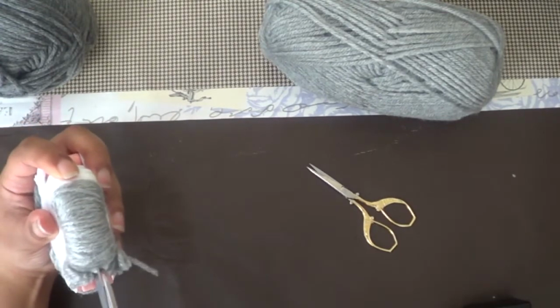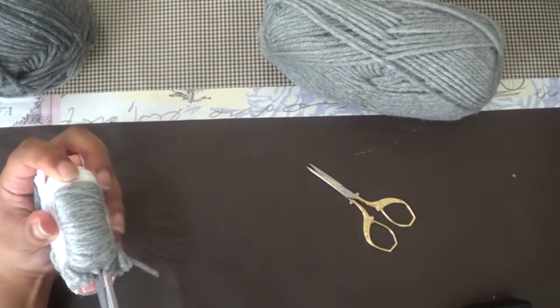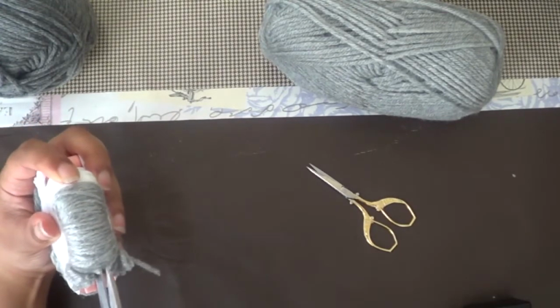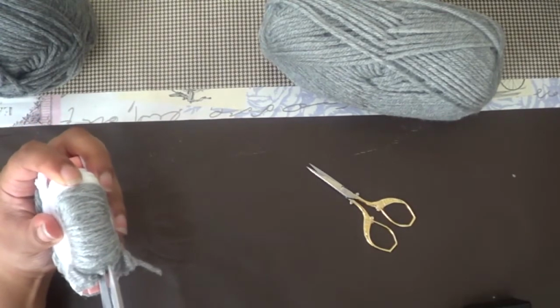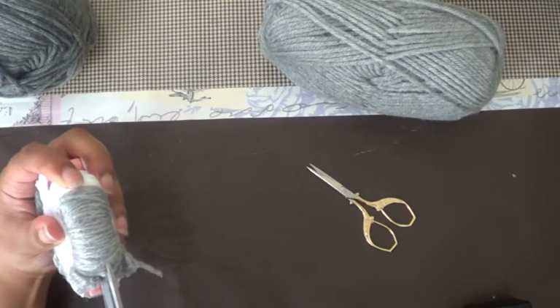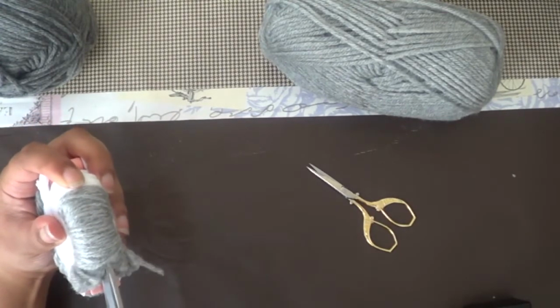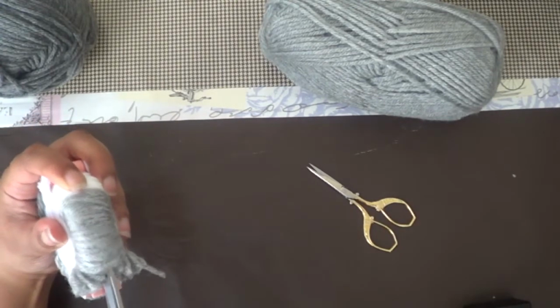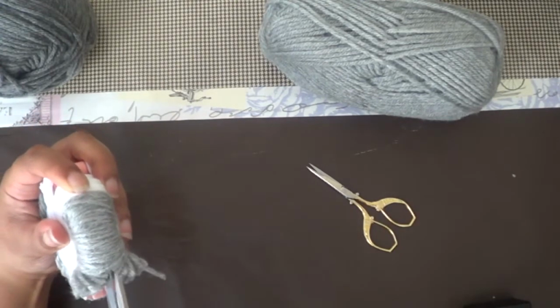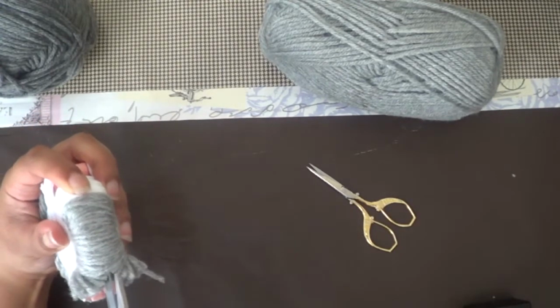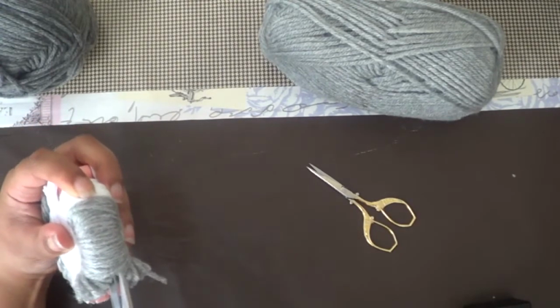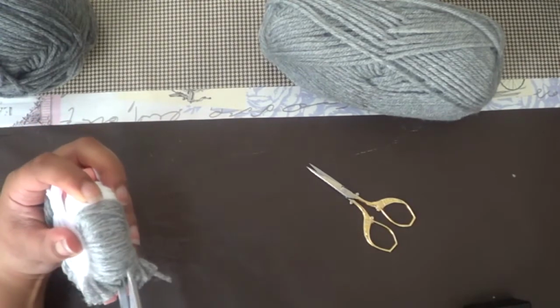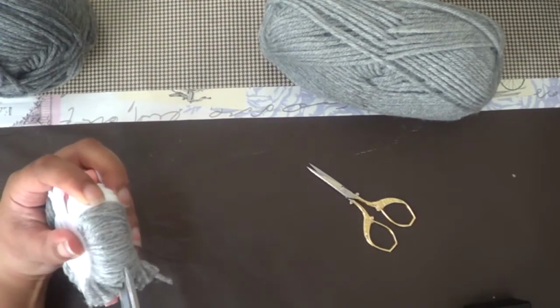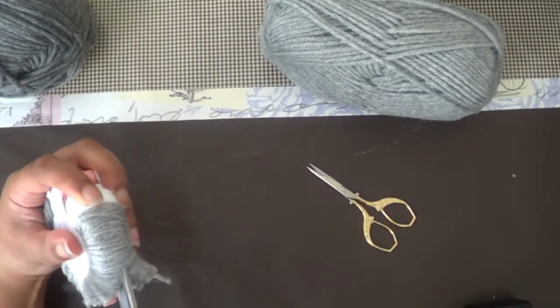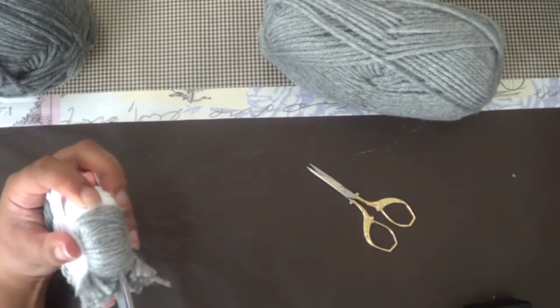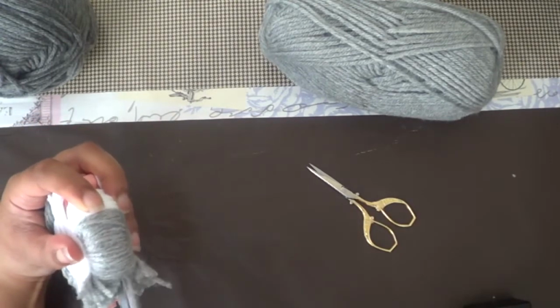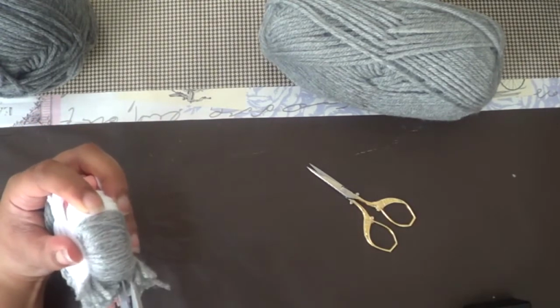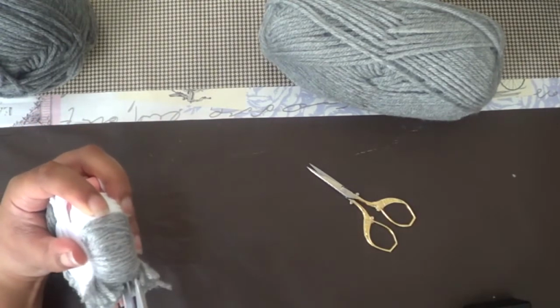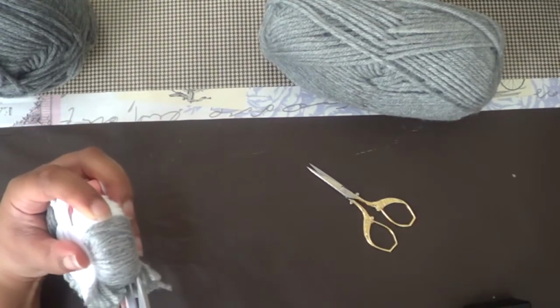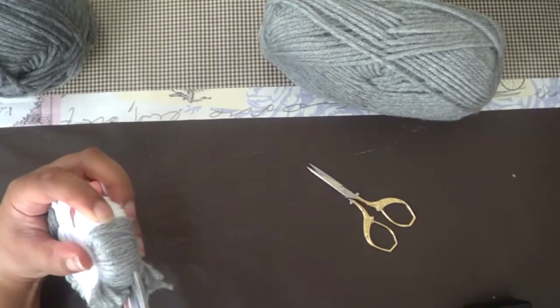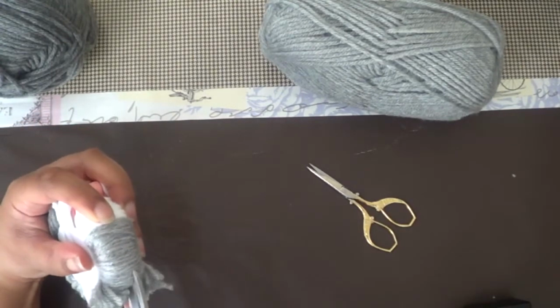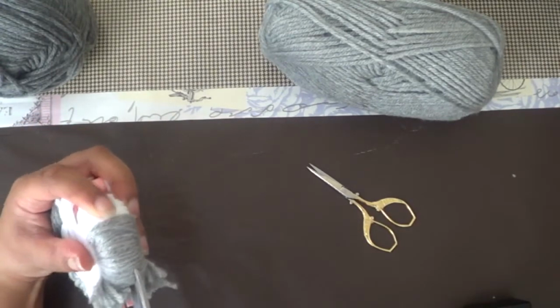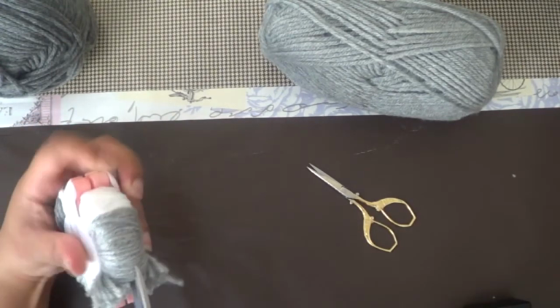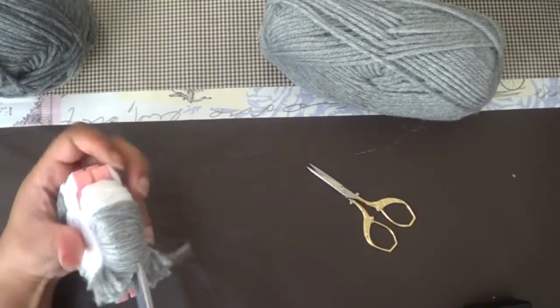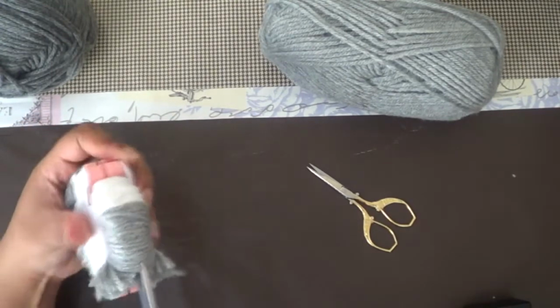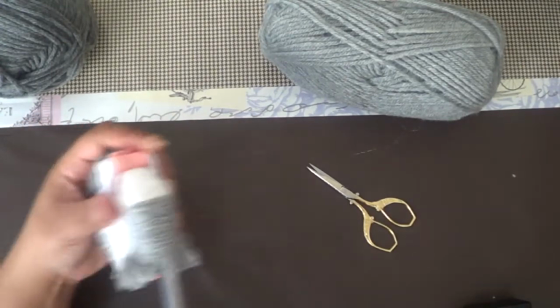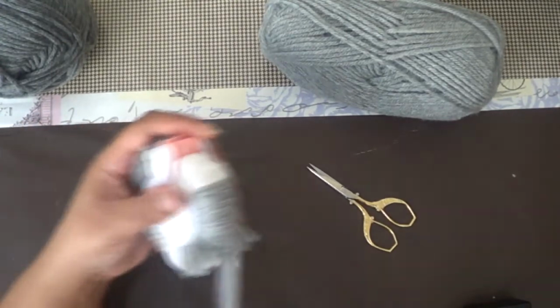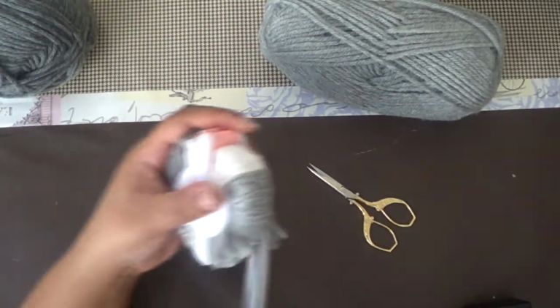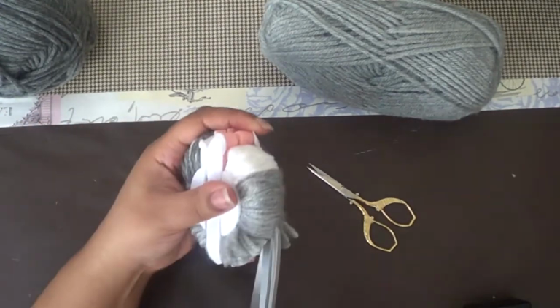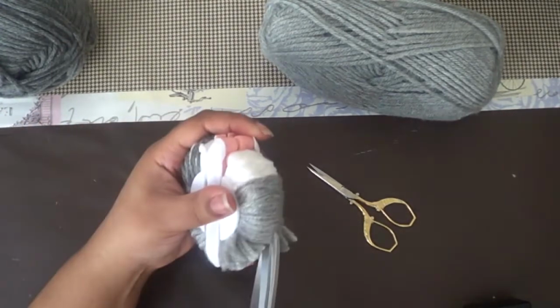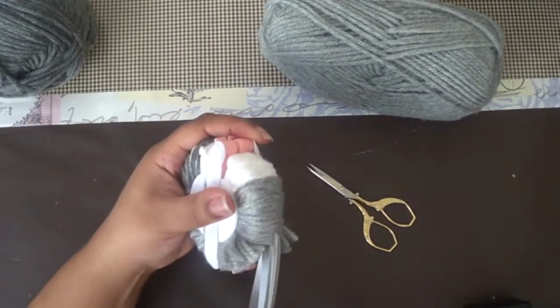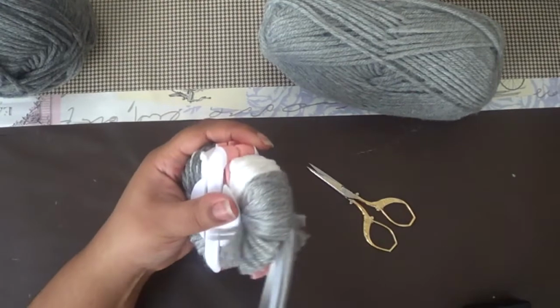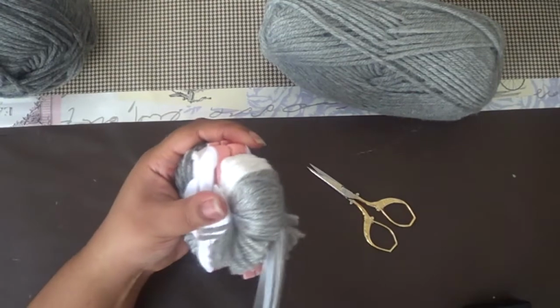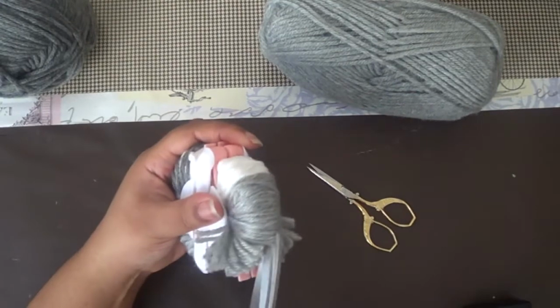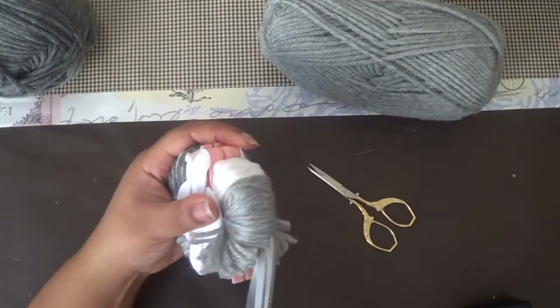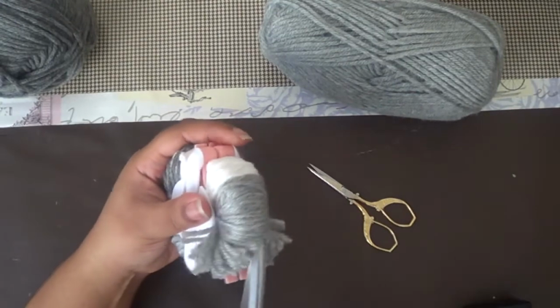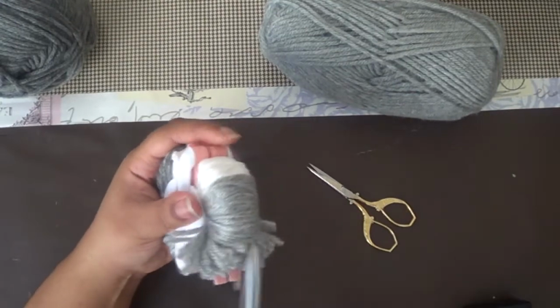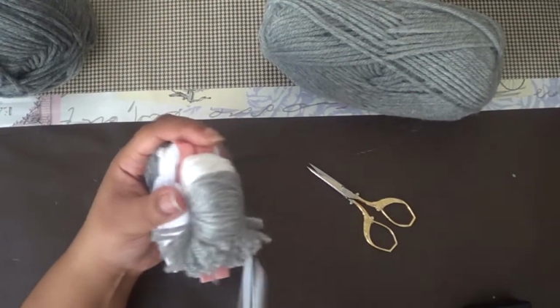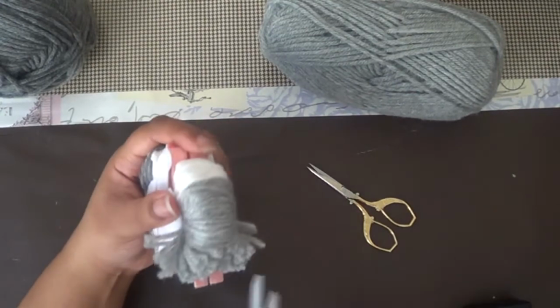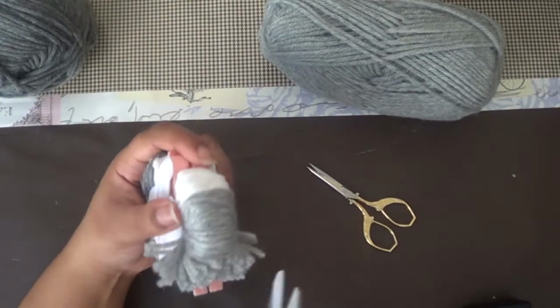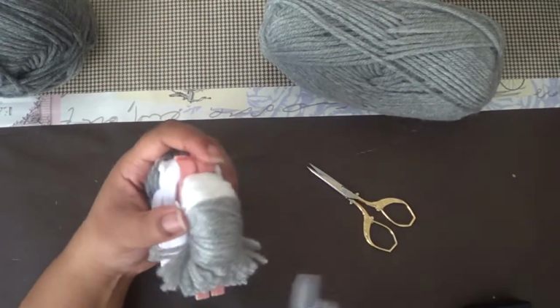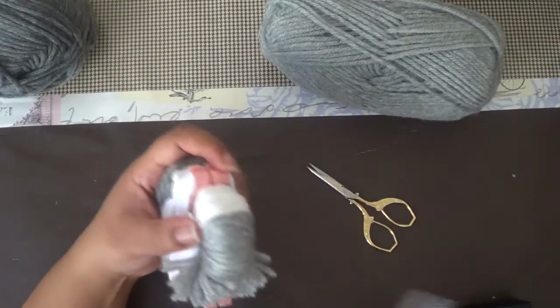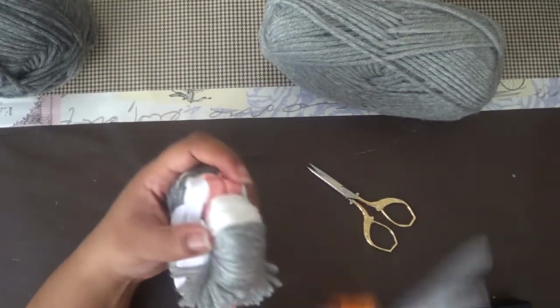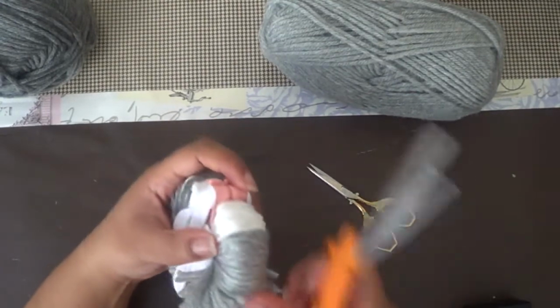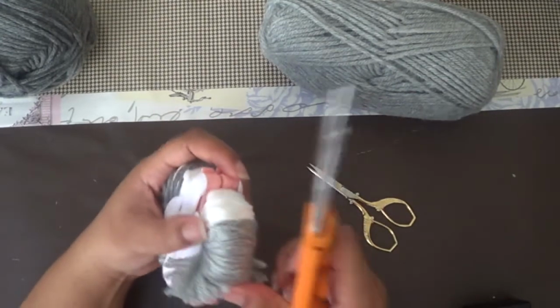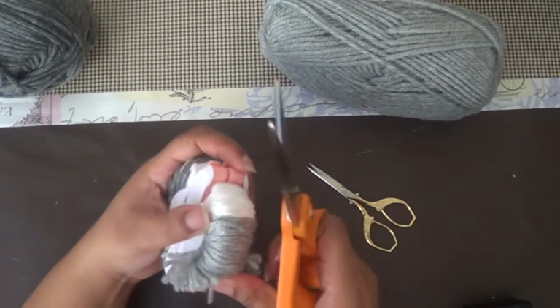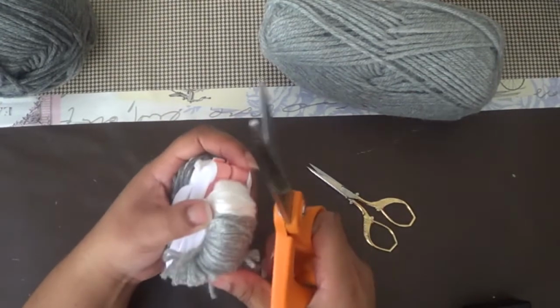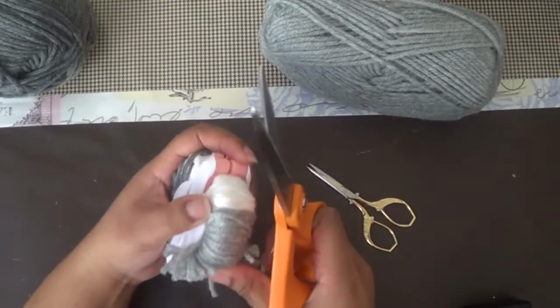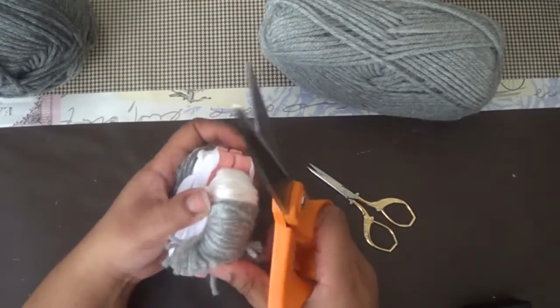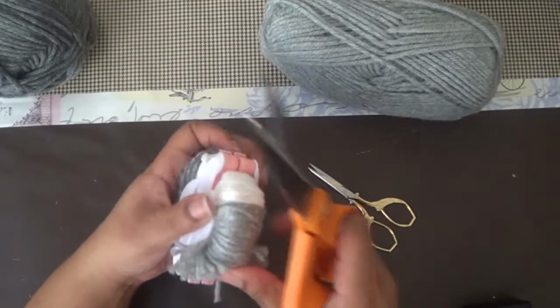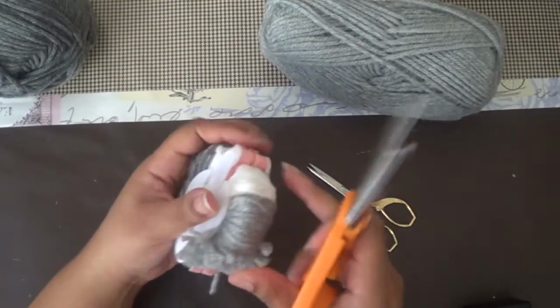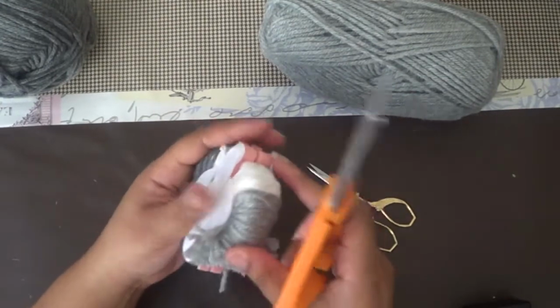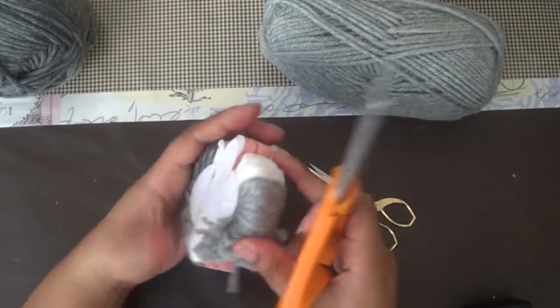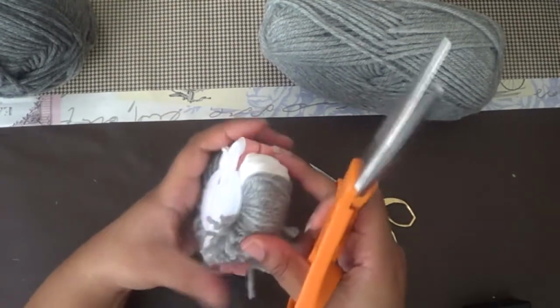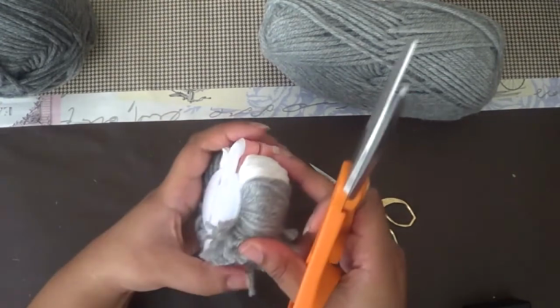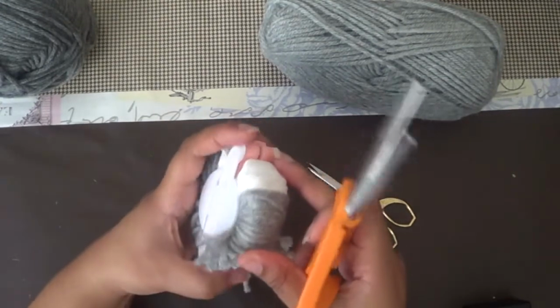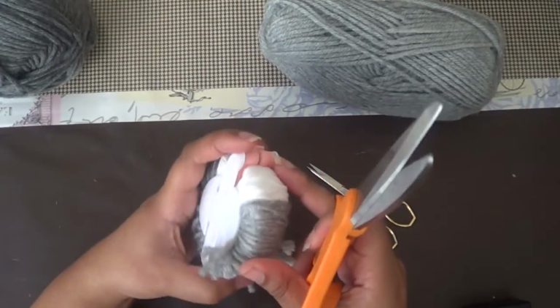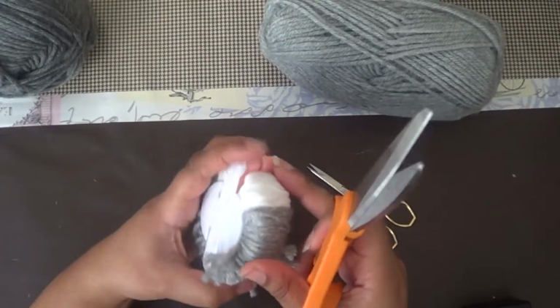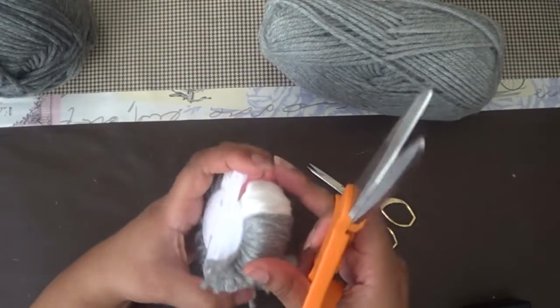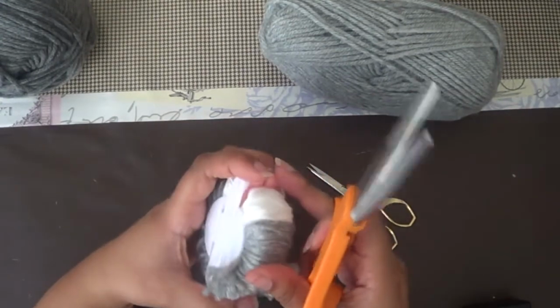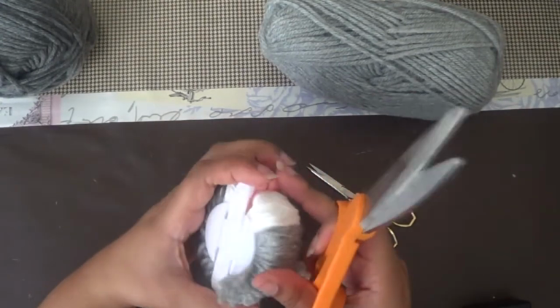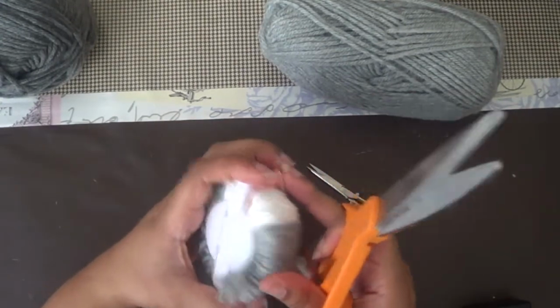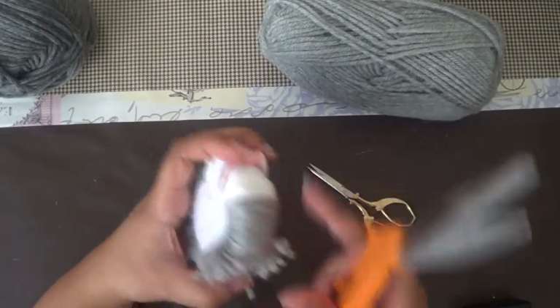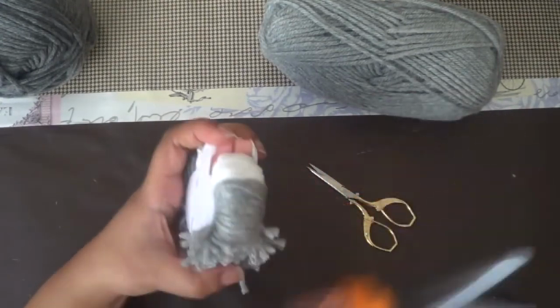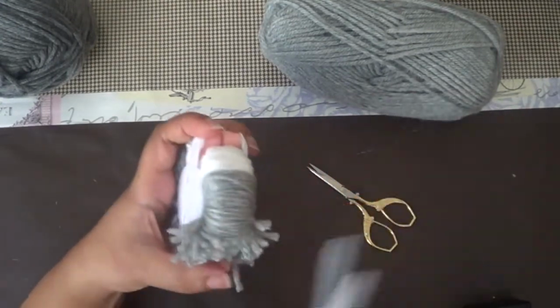Now here I've basically finished wrapping things around following the diagram and I'm going to cut this off.